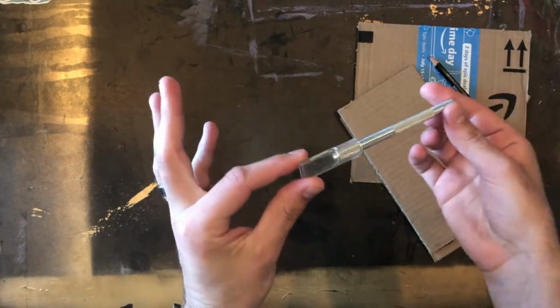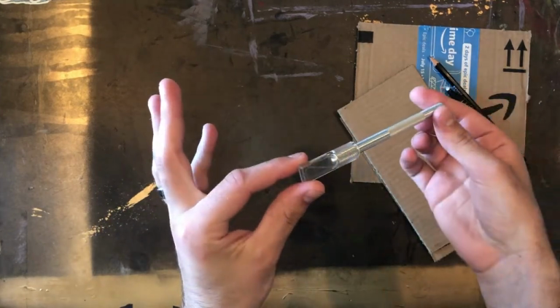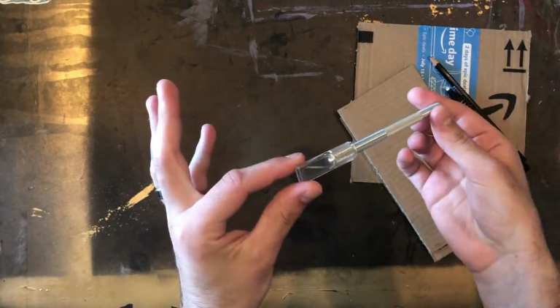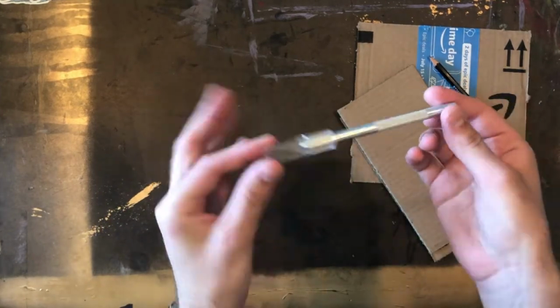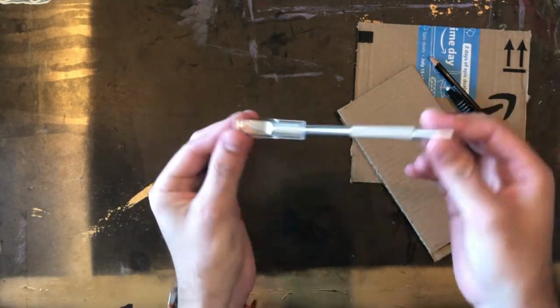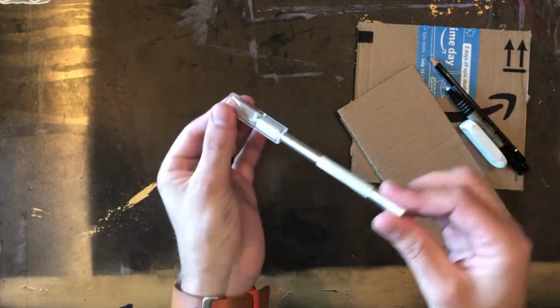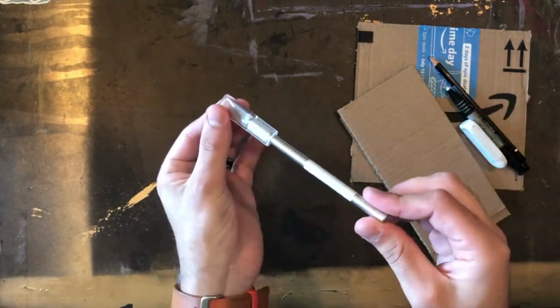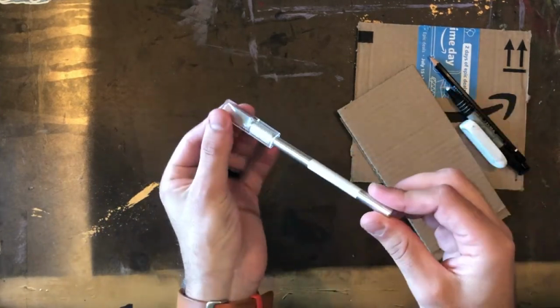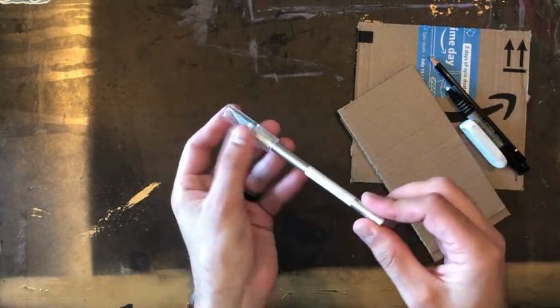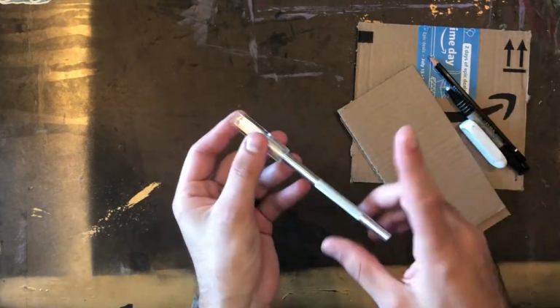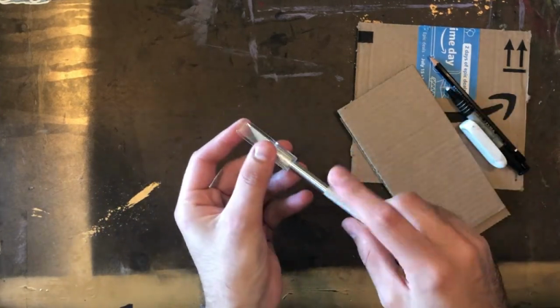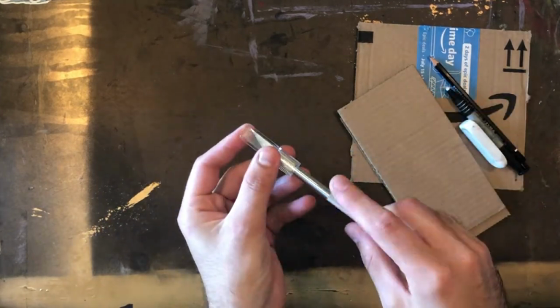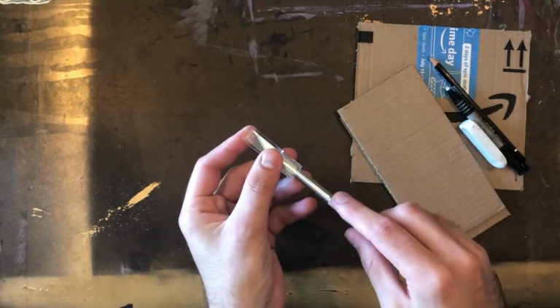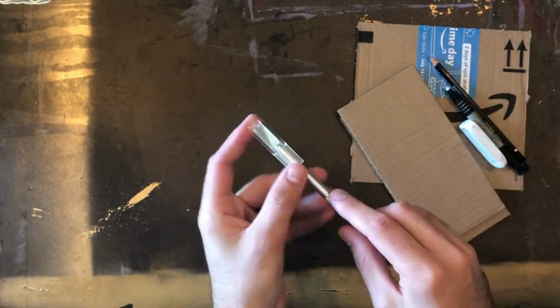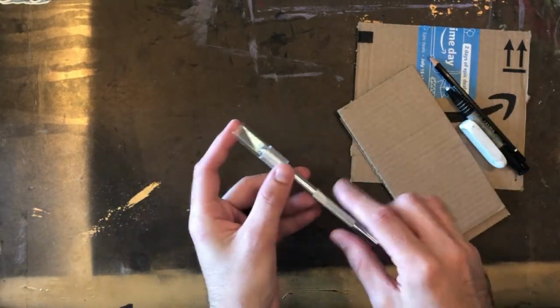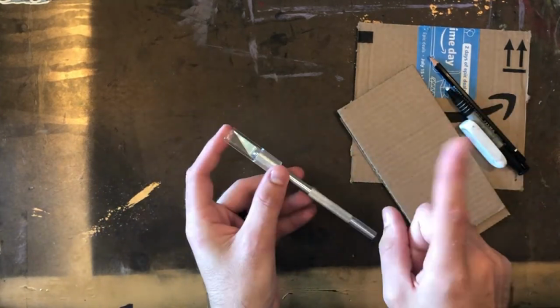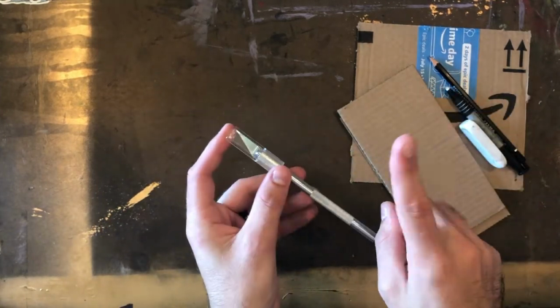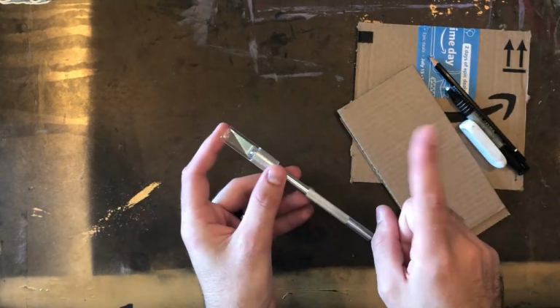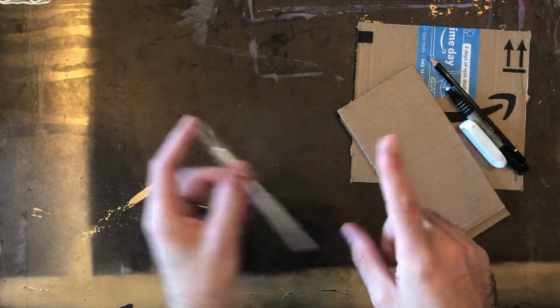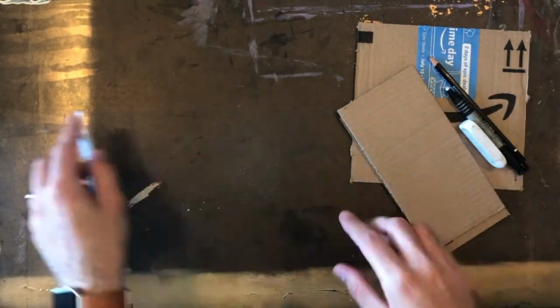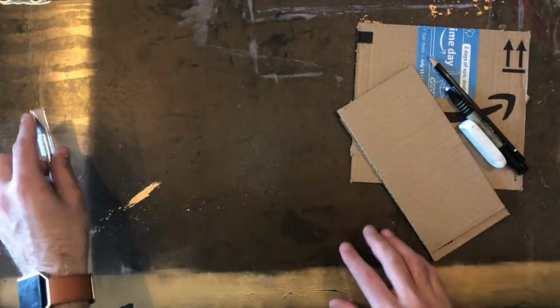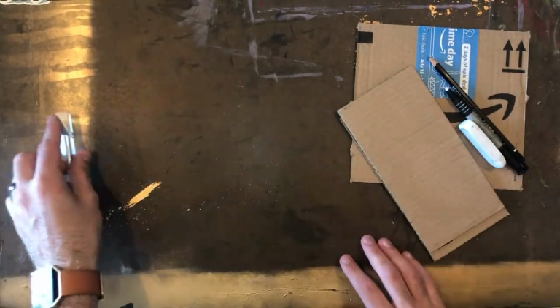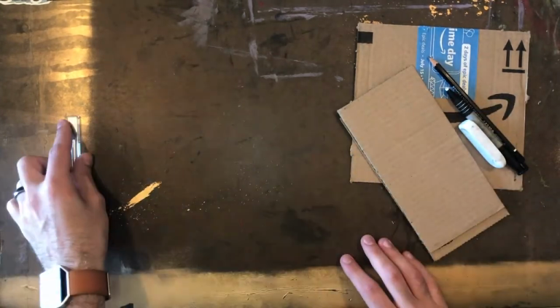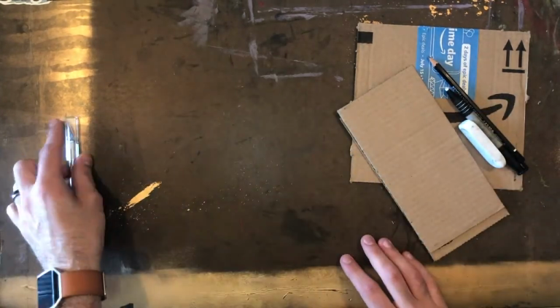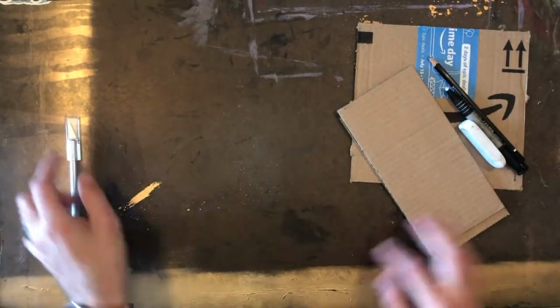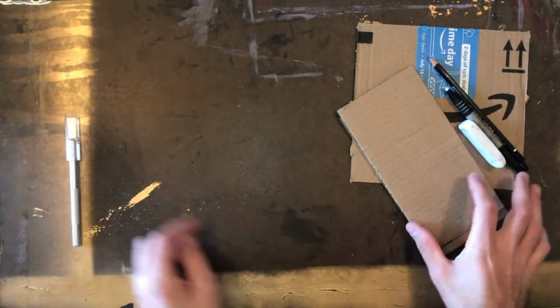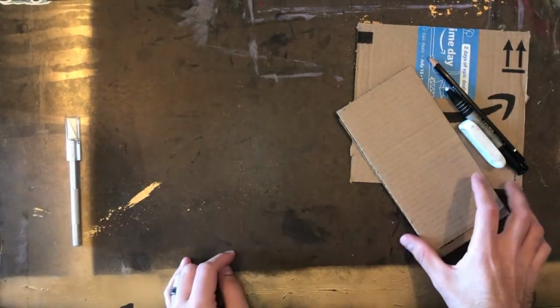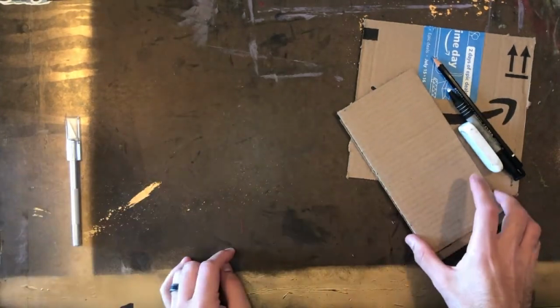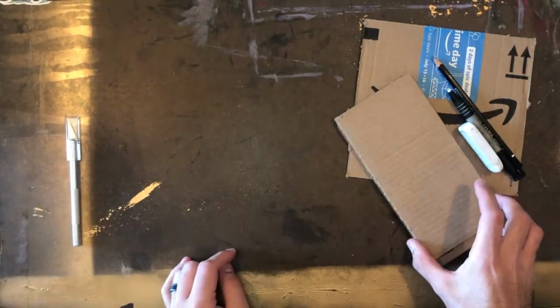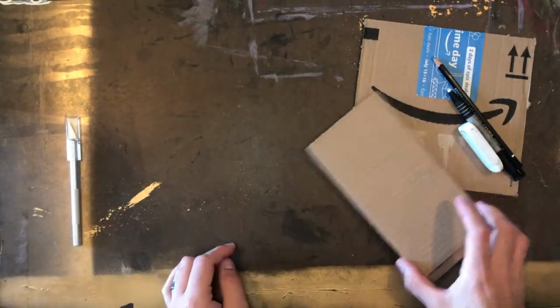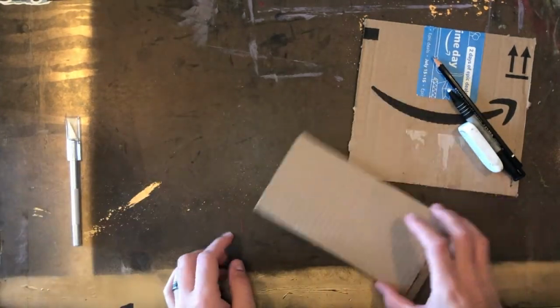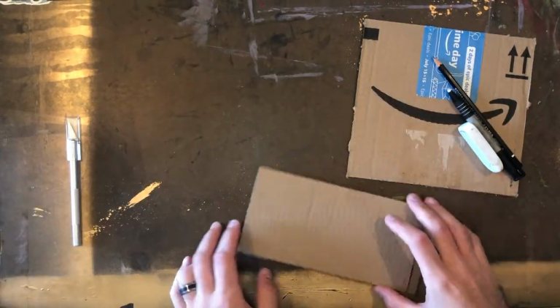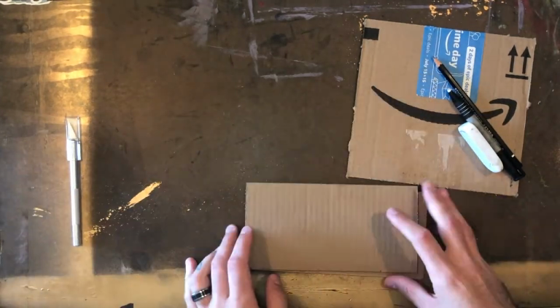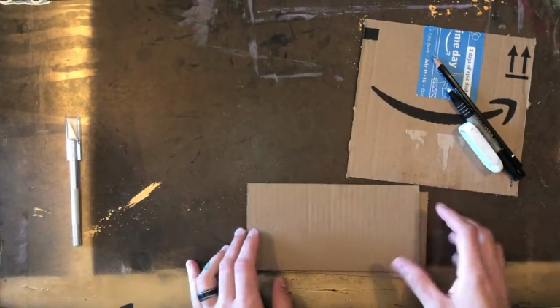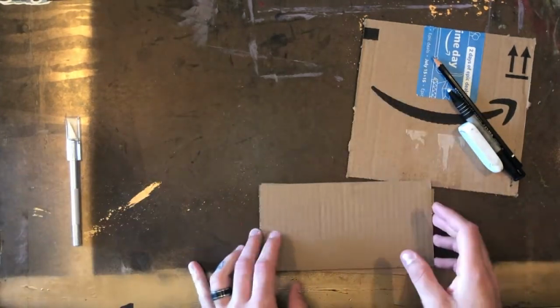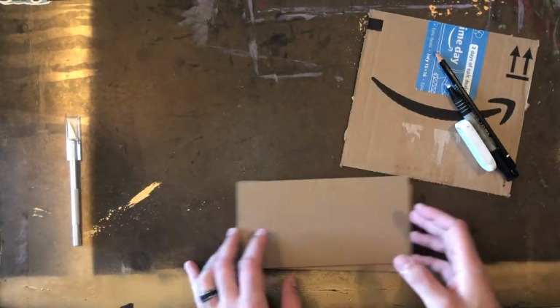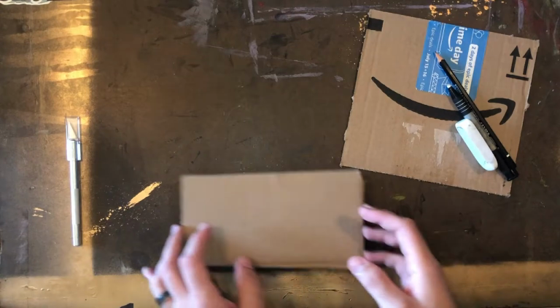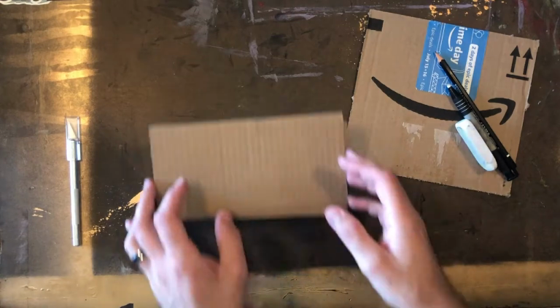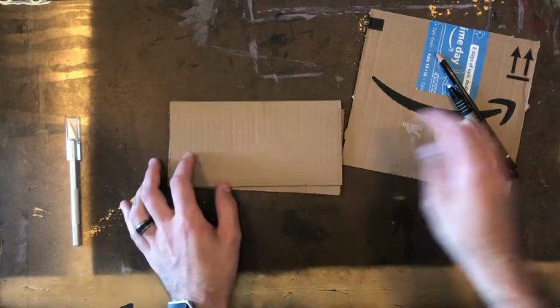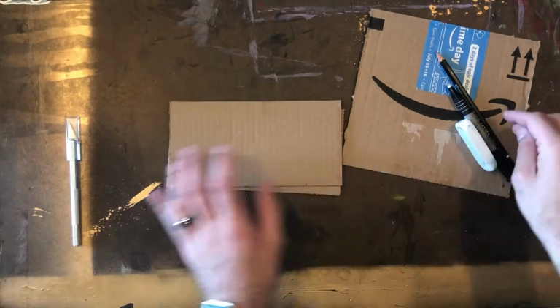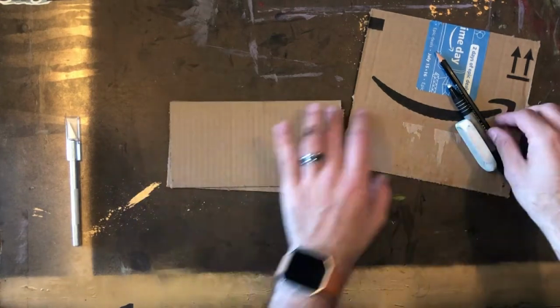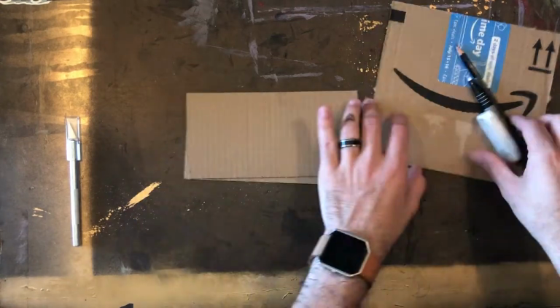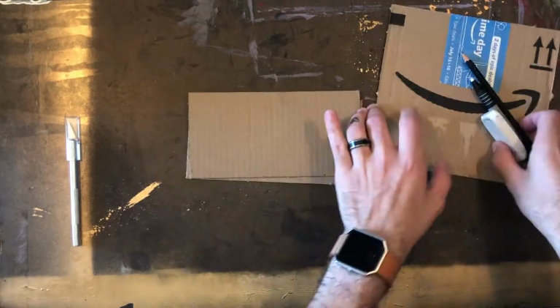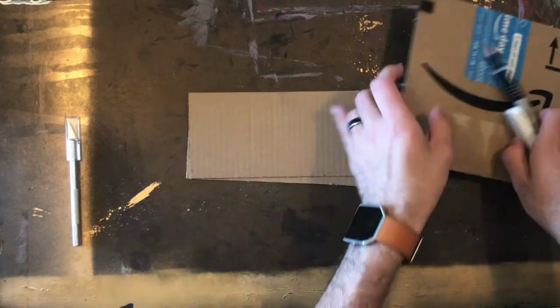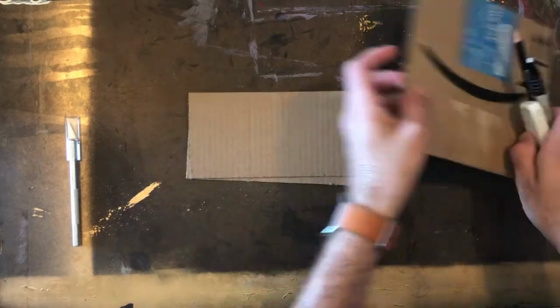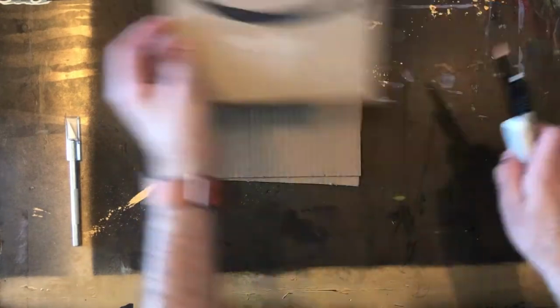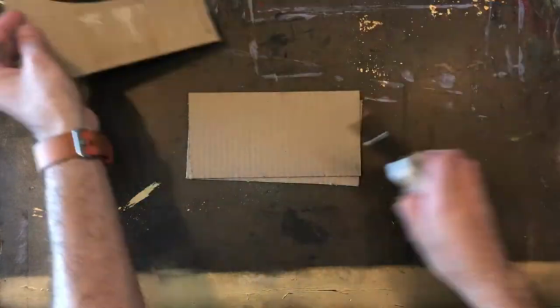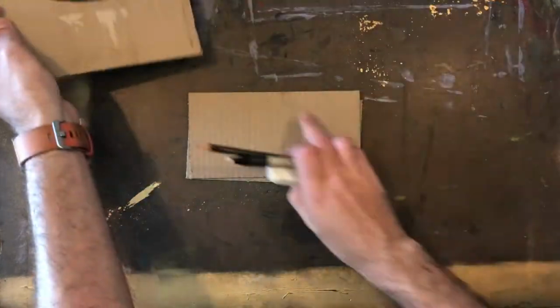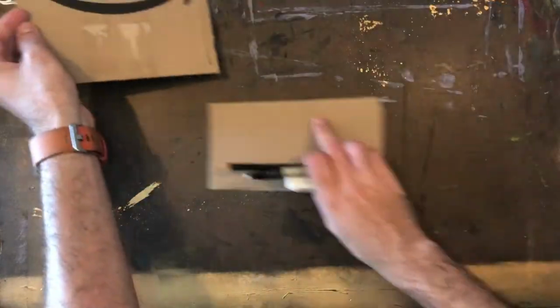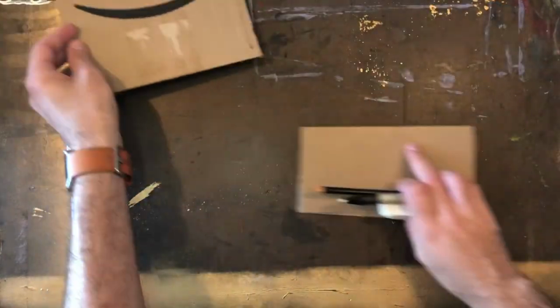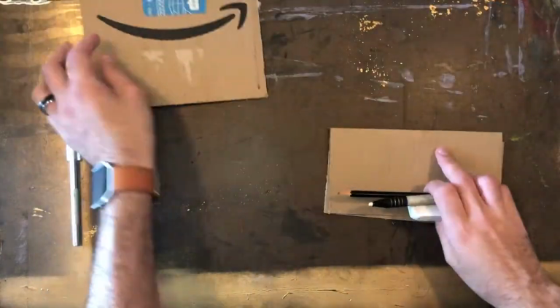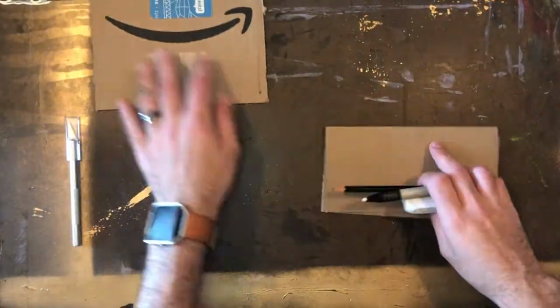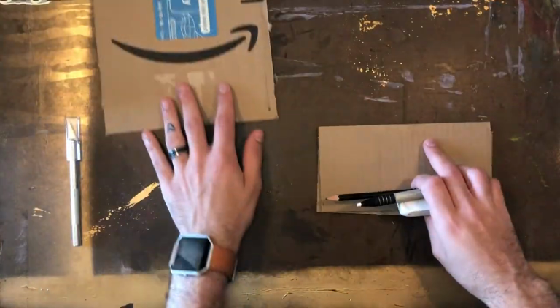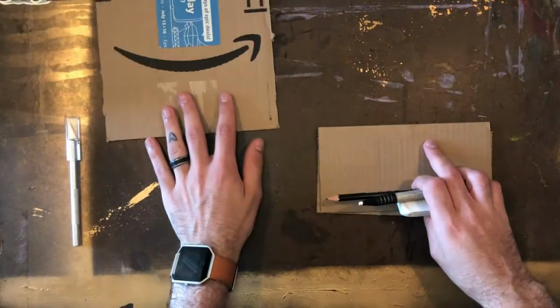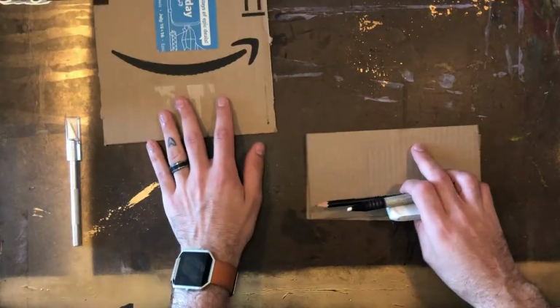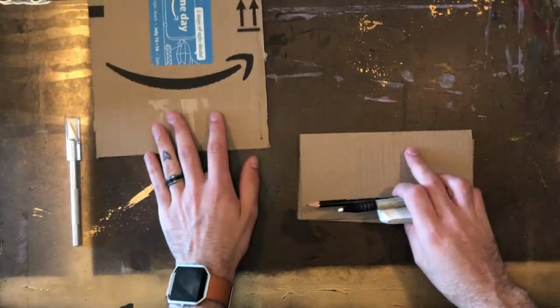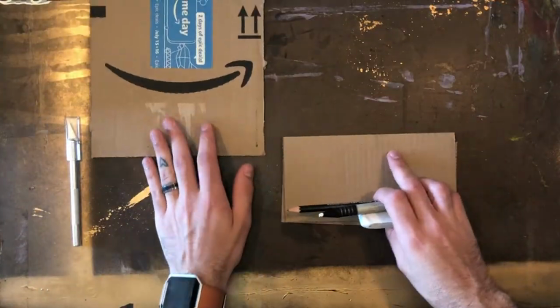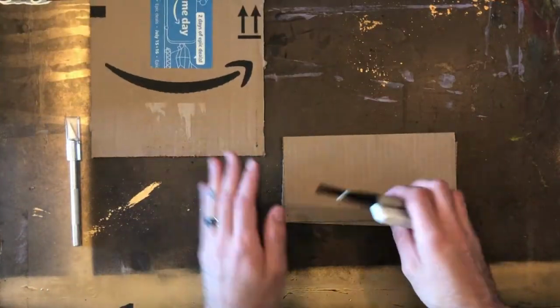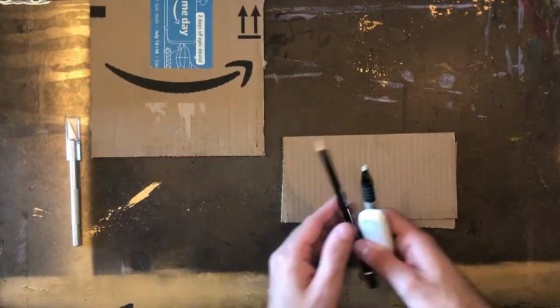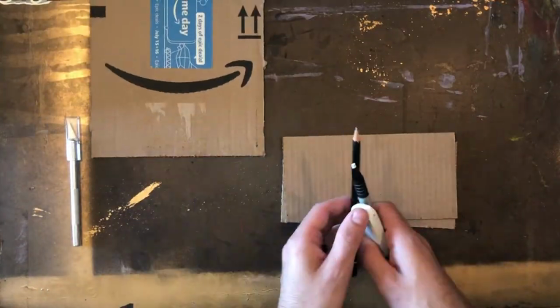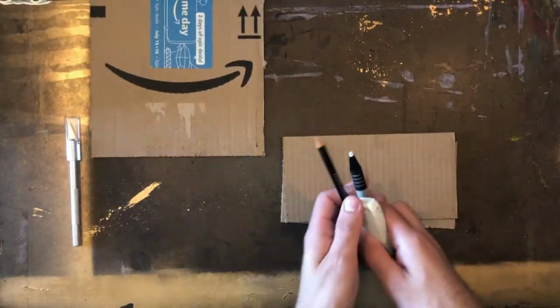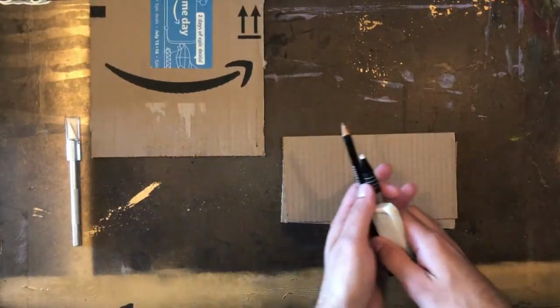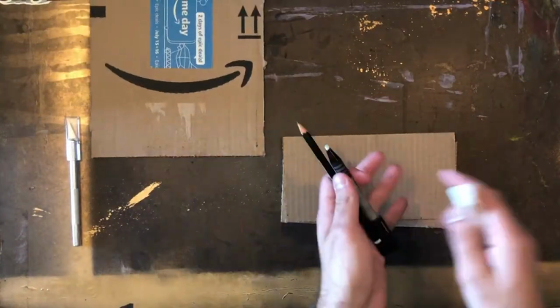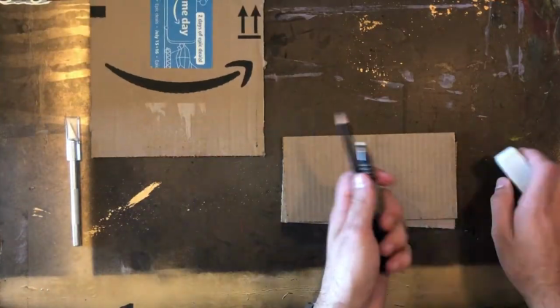For this project you will need corrugated cardboard, a pencil and eraser, and an exacto knife.